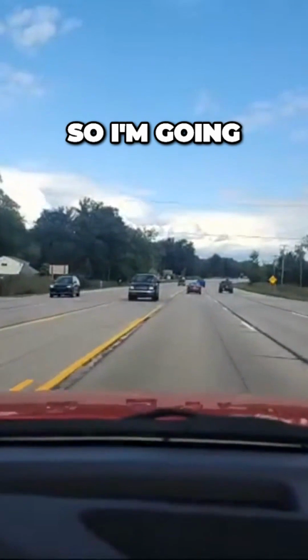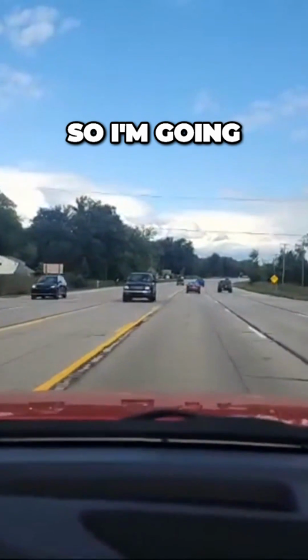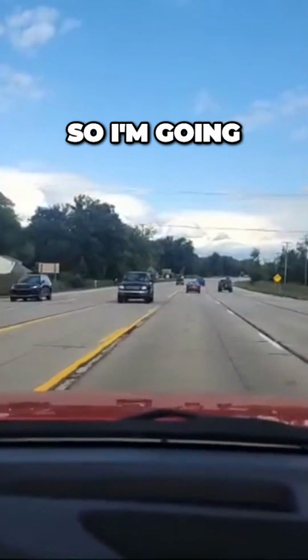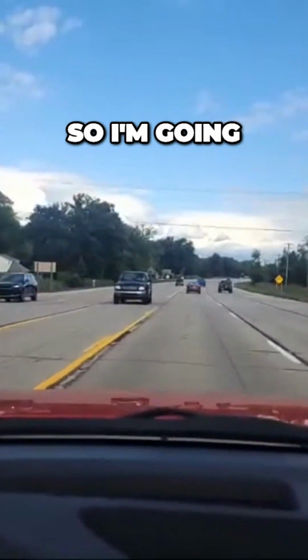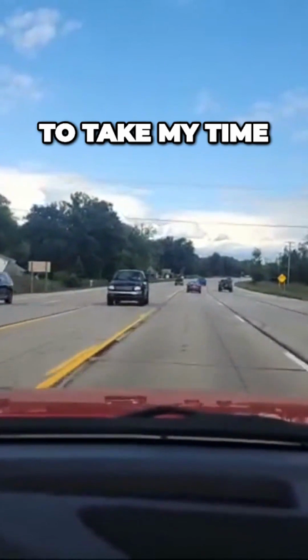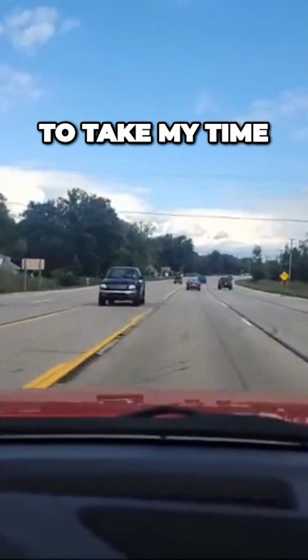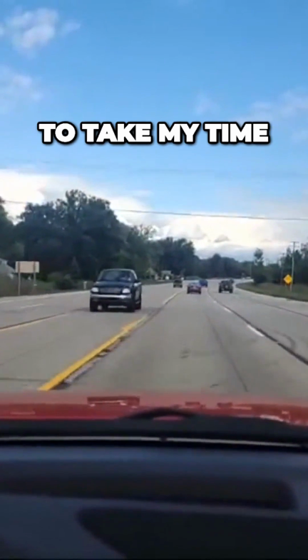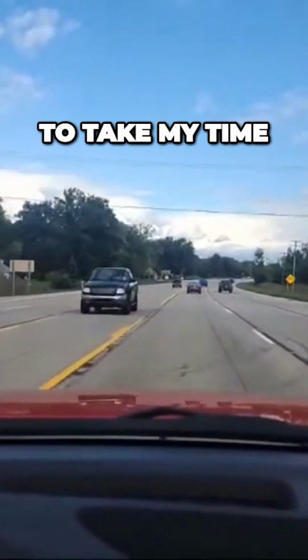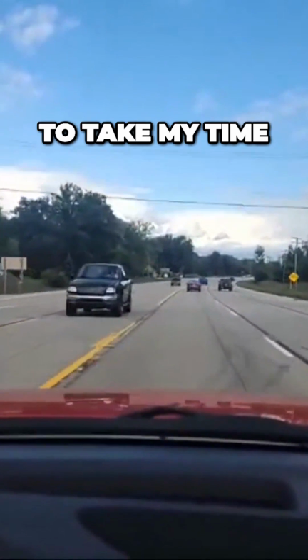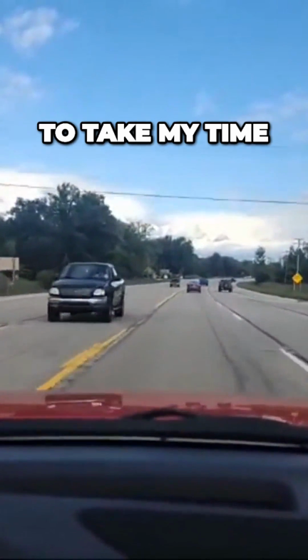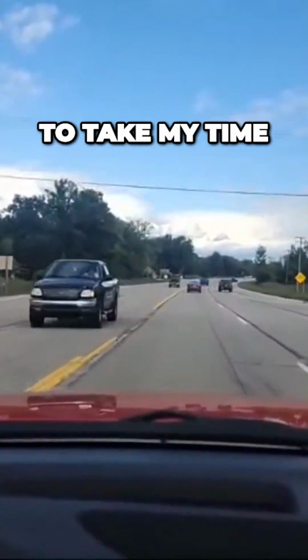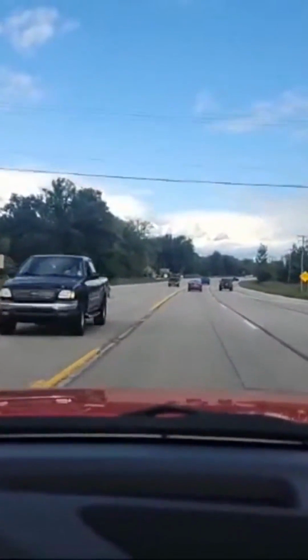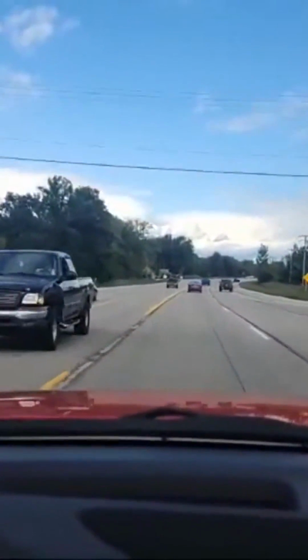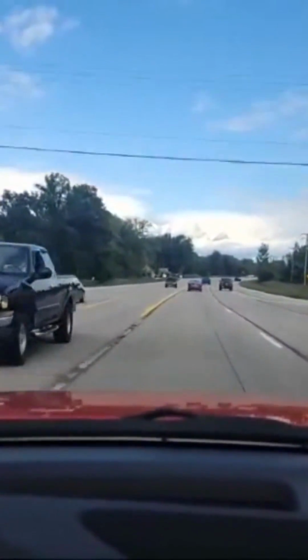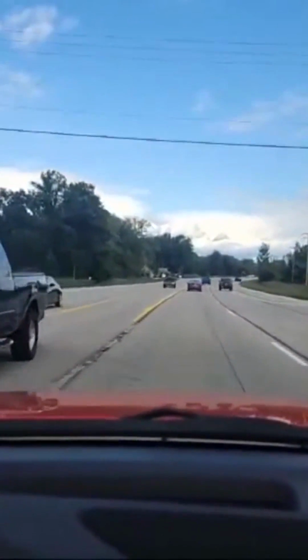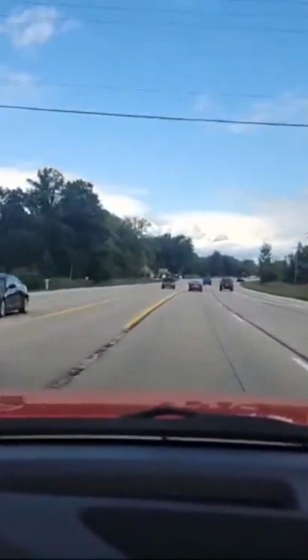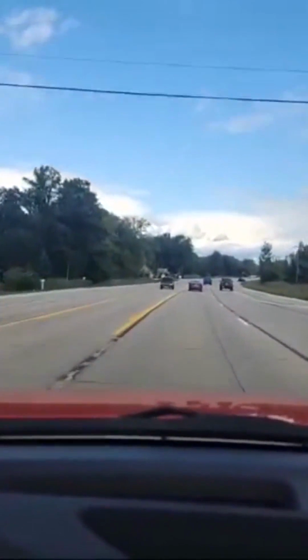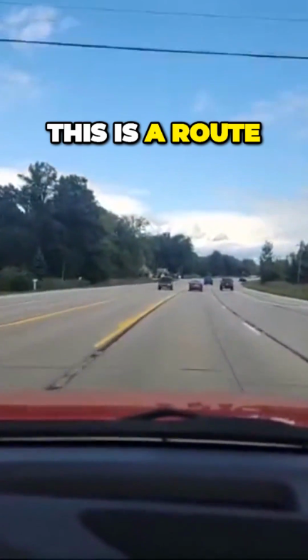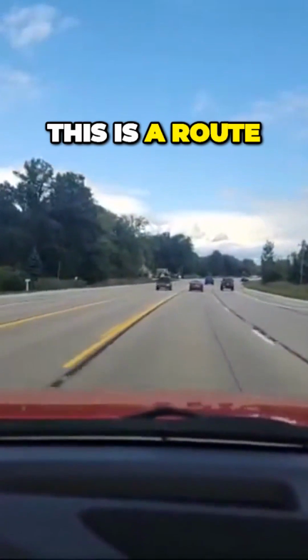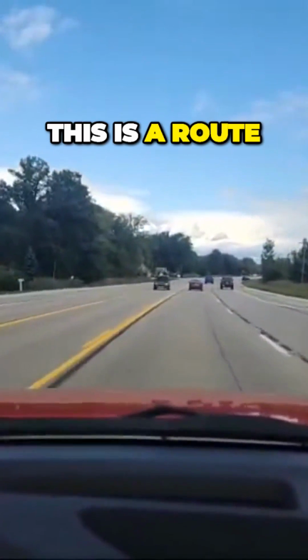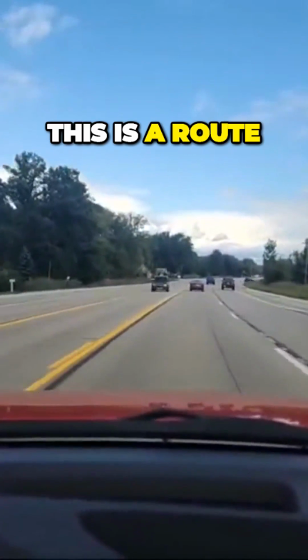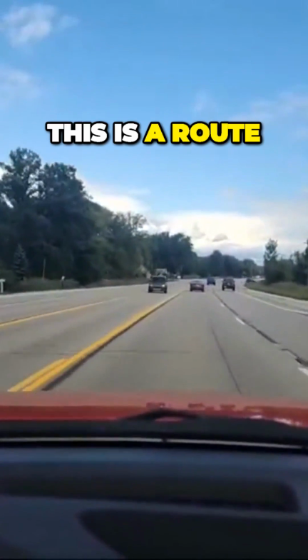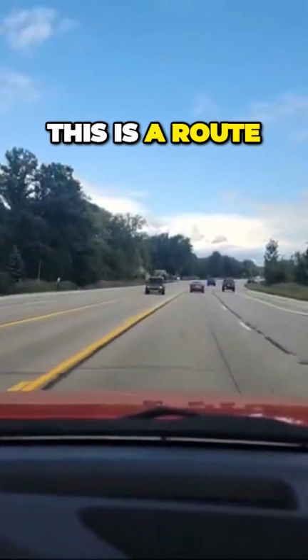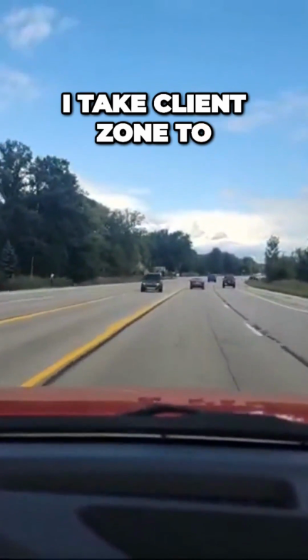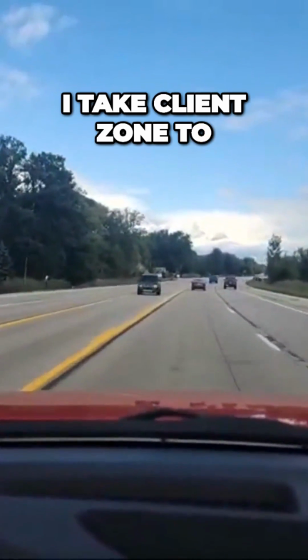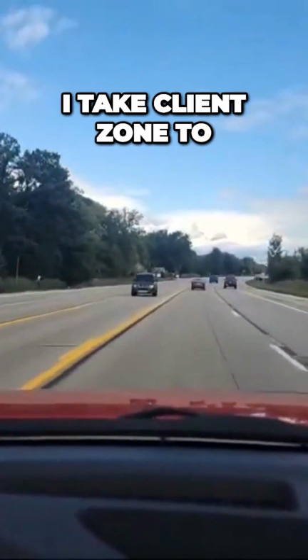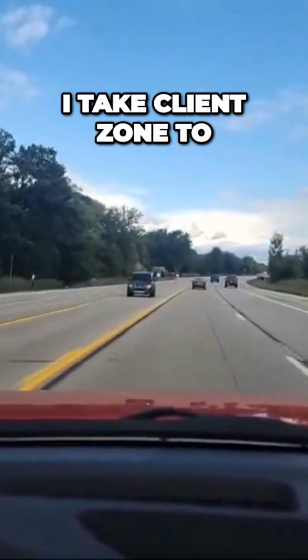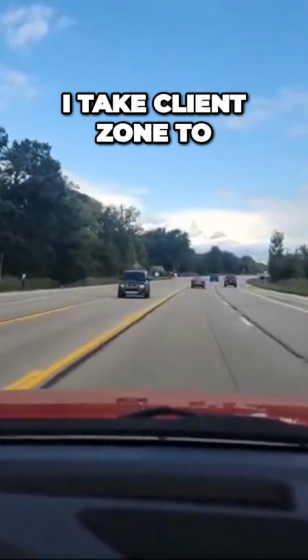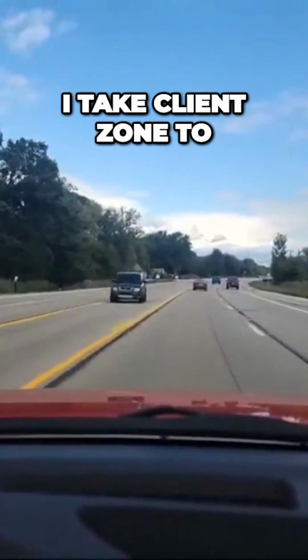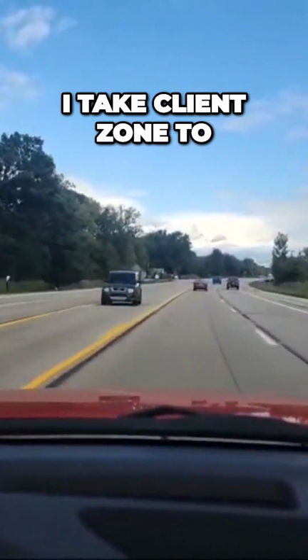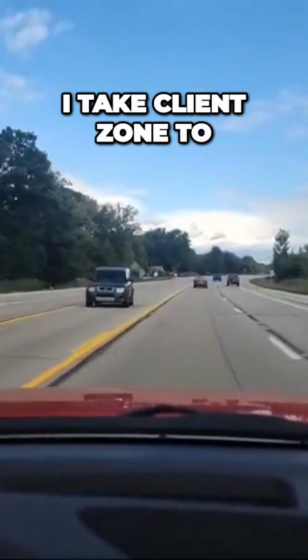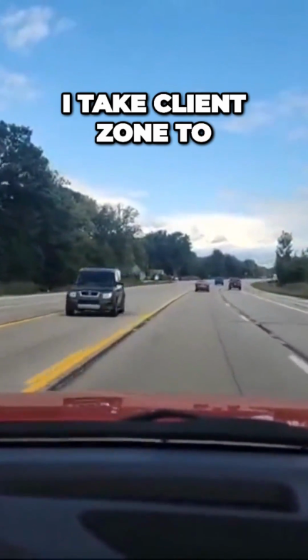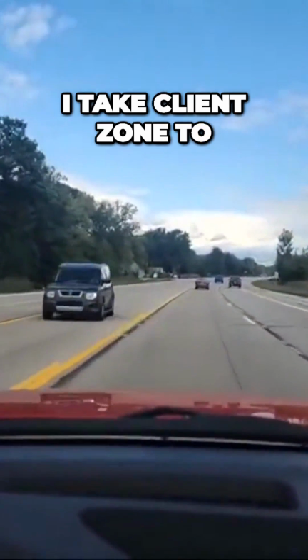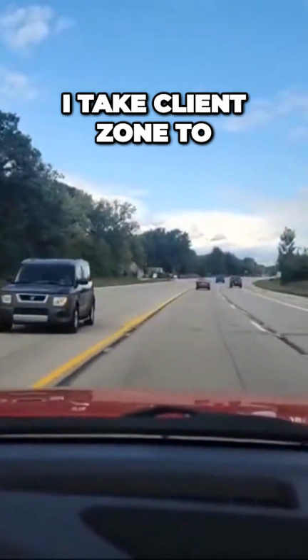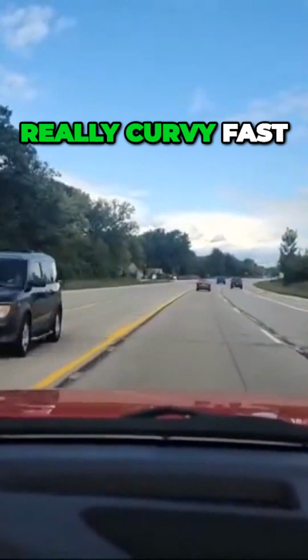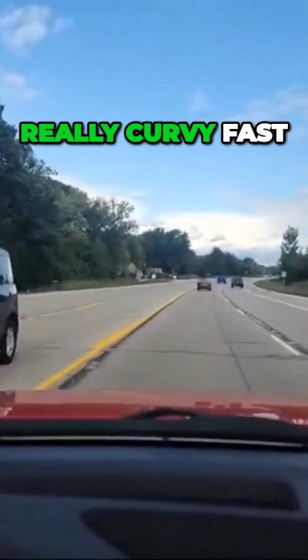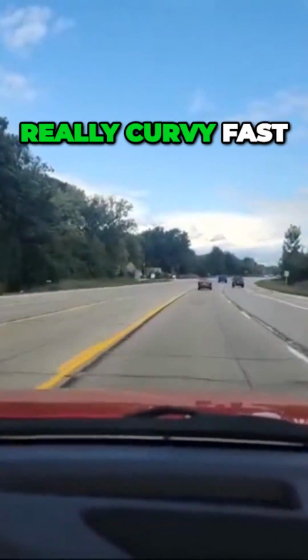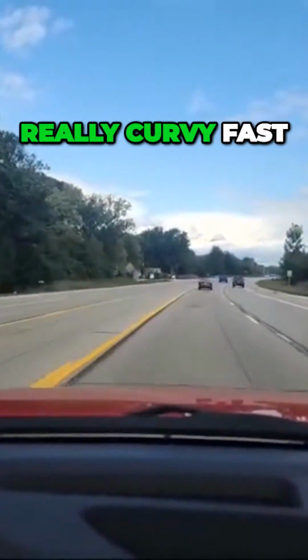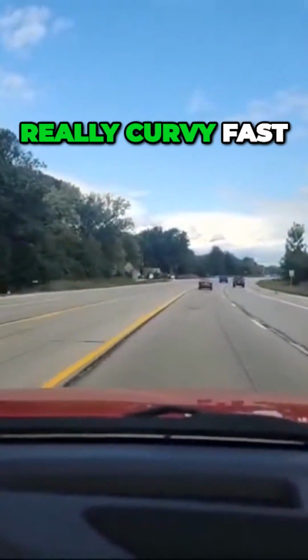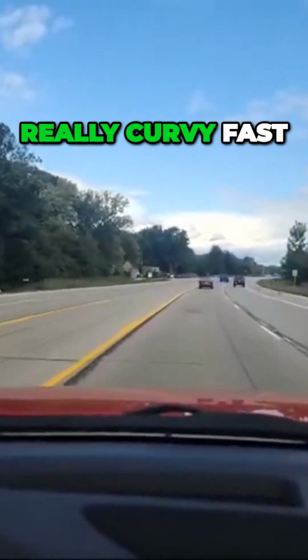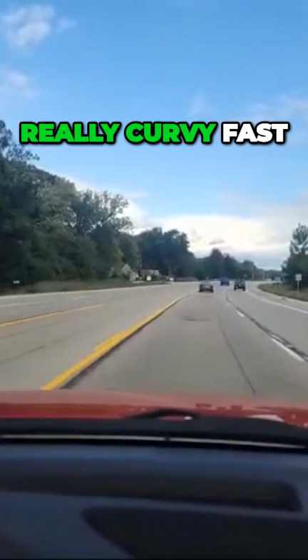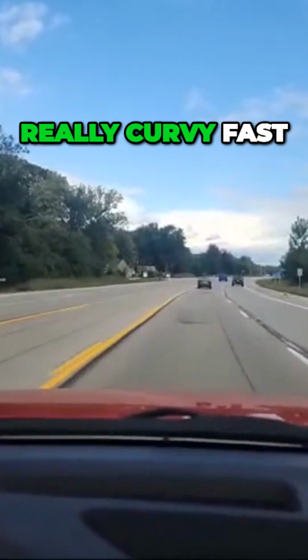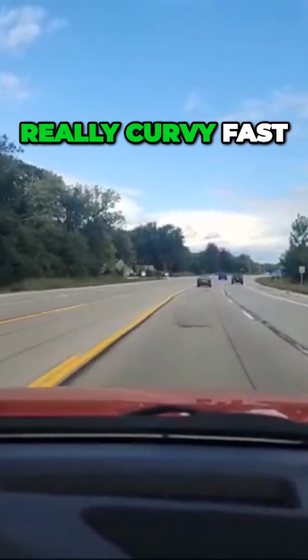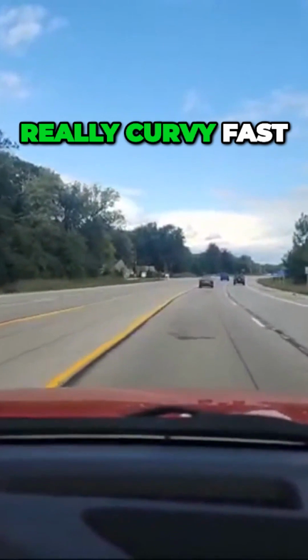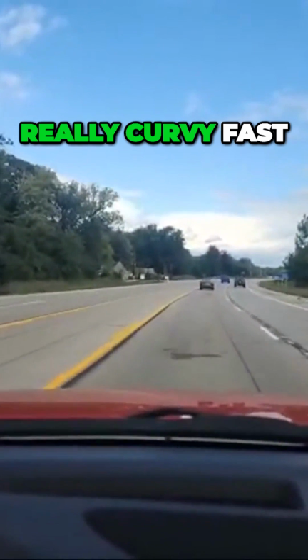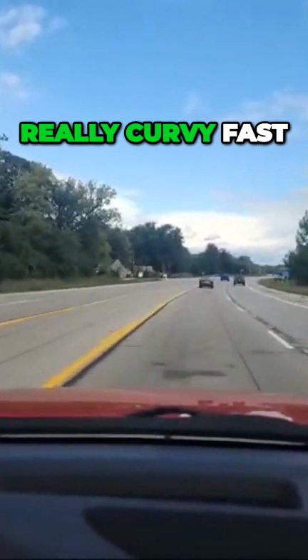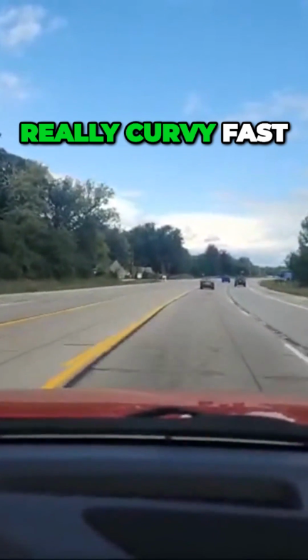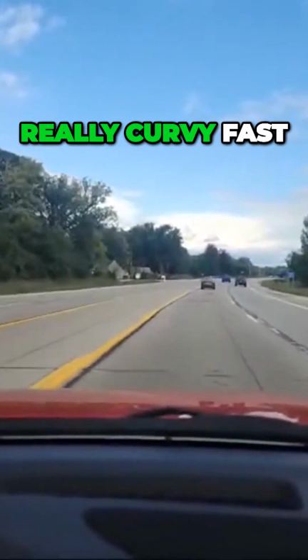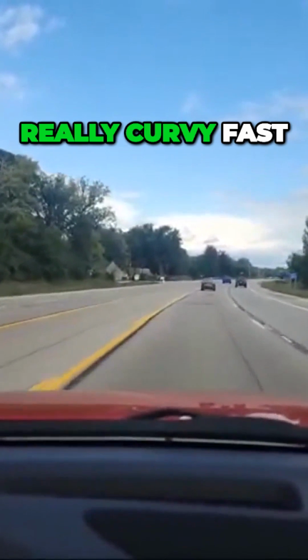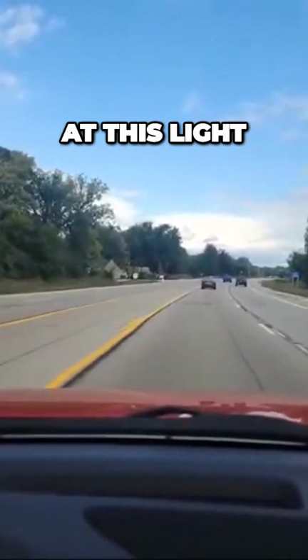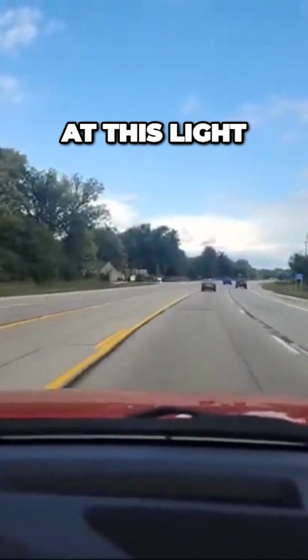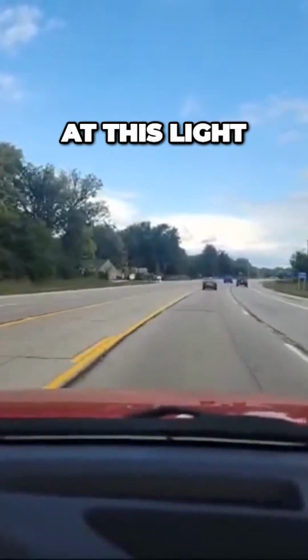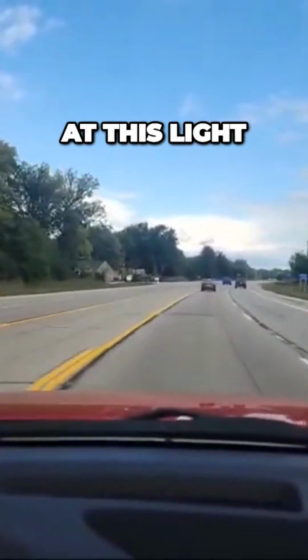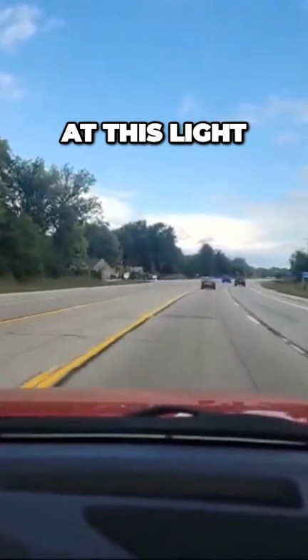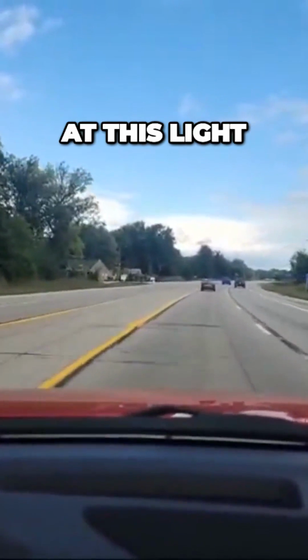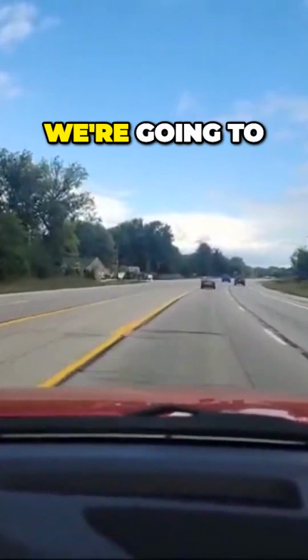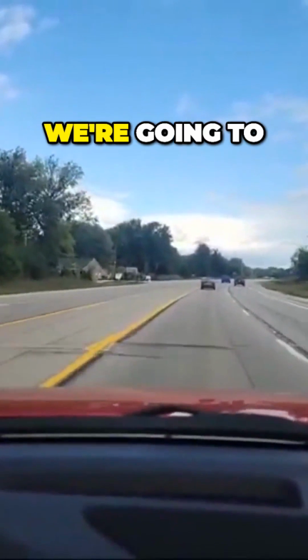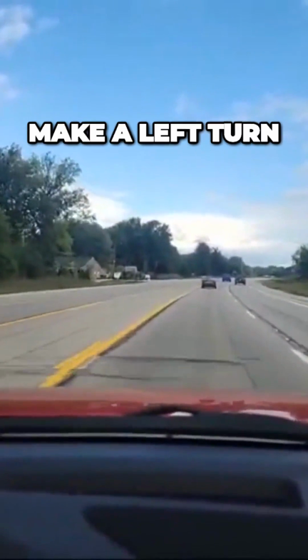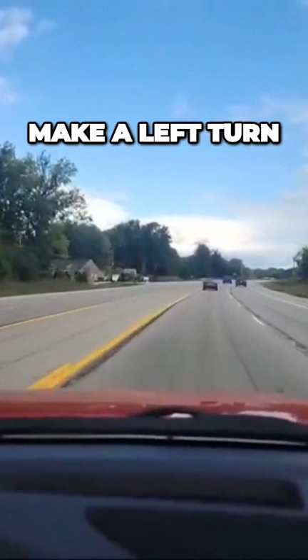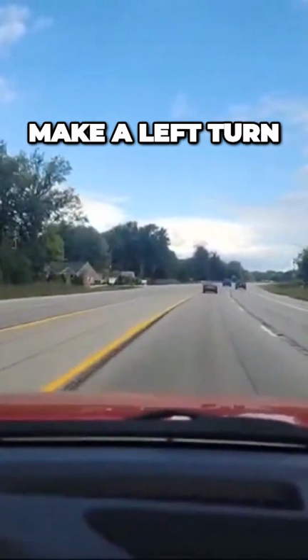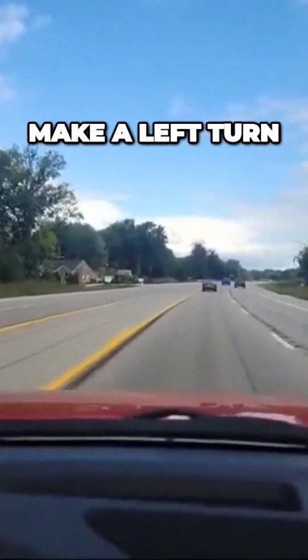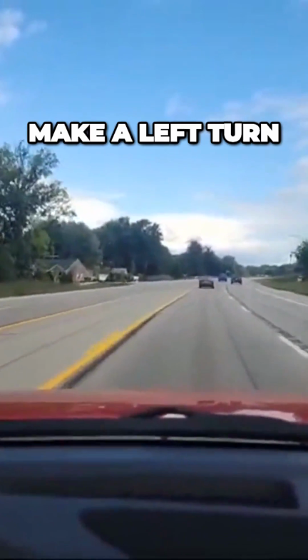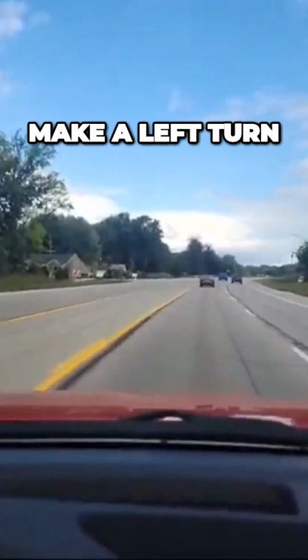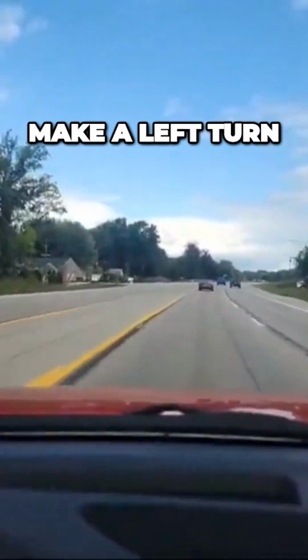I'm going to take my time. This is a route I take clients on too — it's really curvy and fast. At this light, we're going to make a left turn.